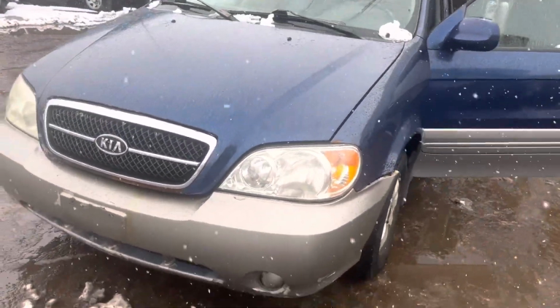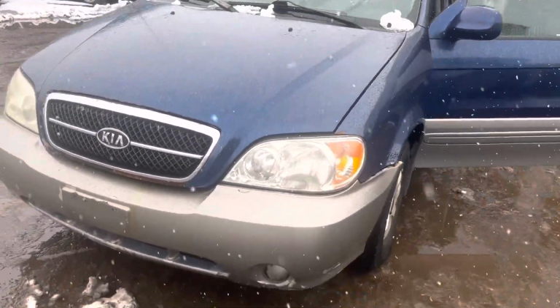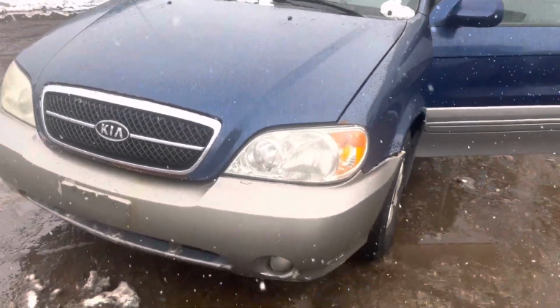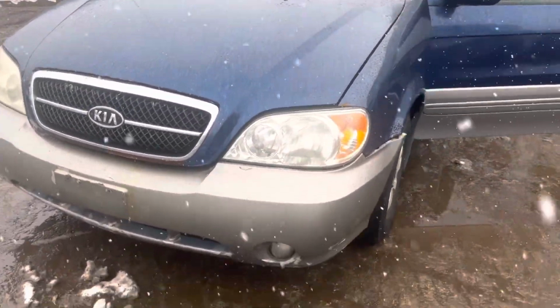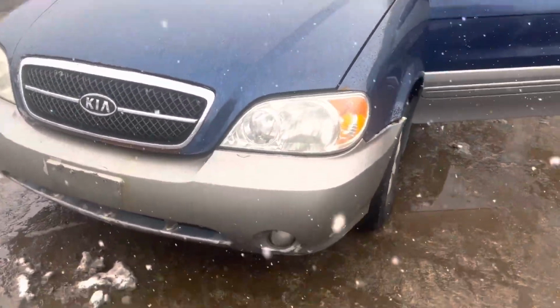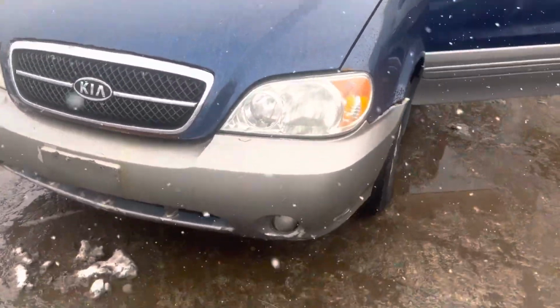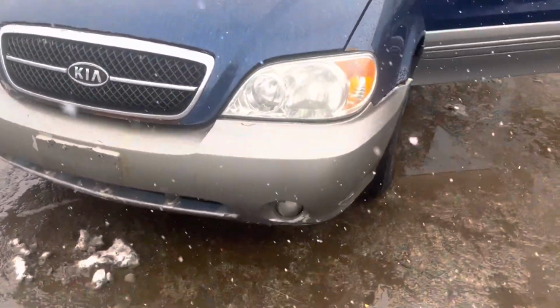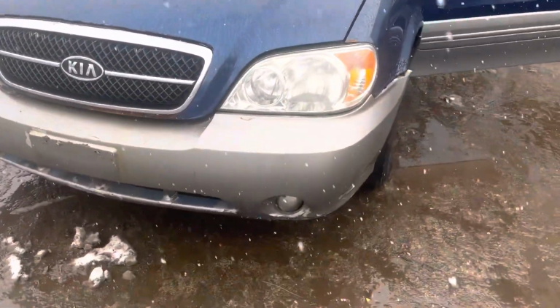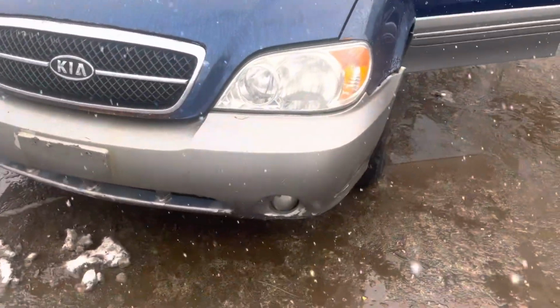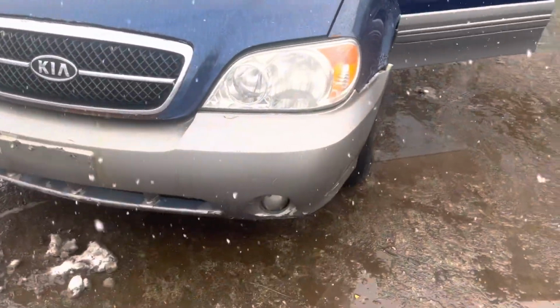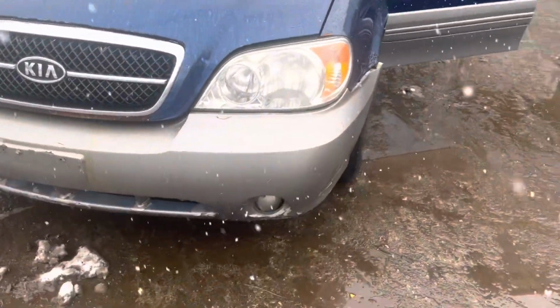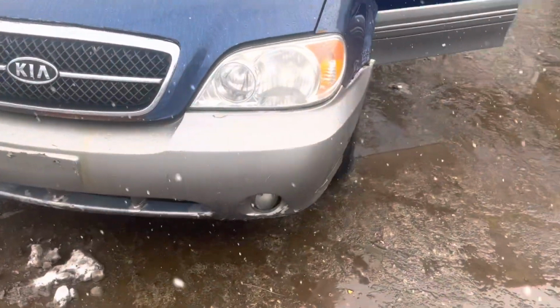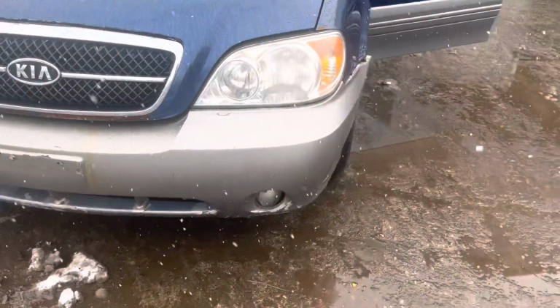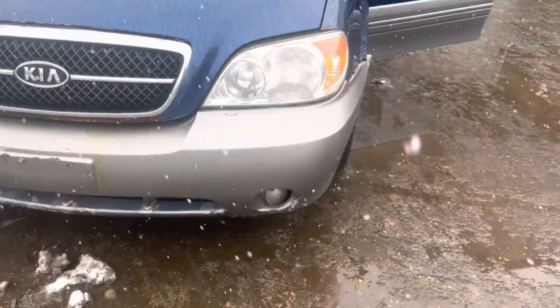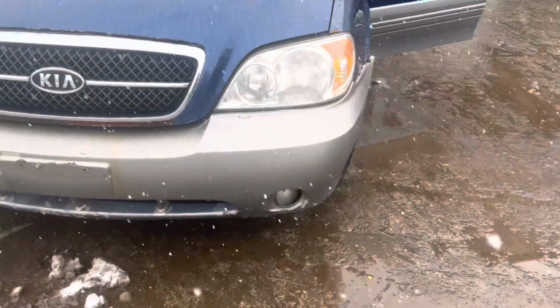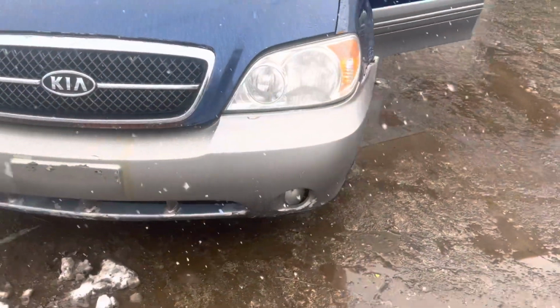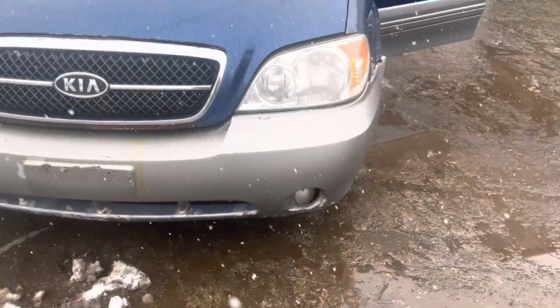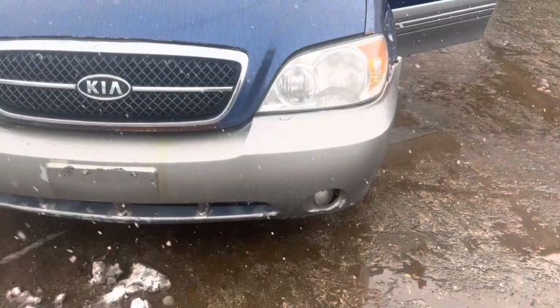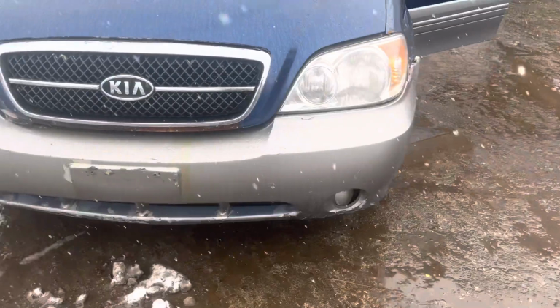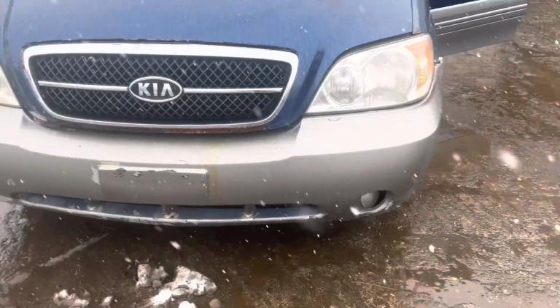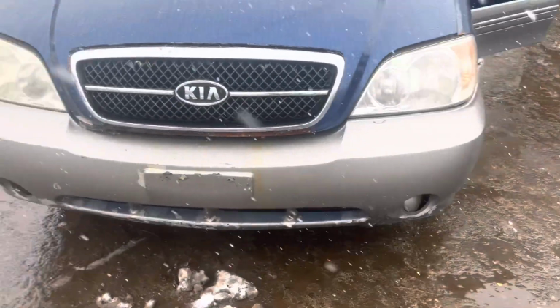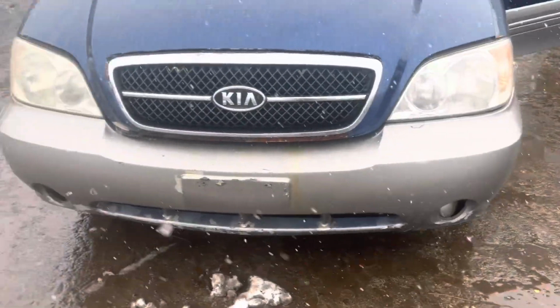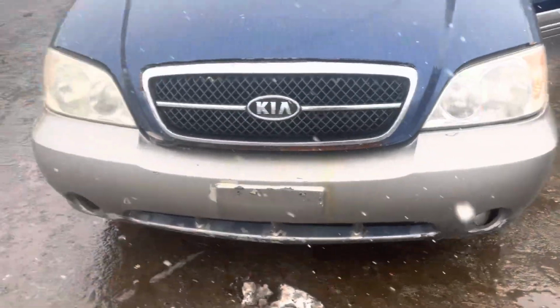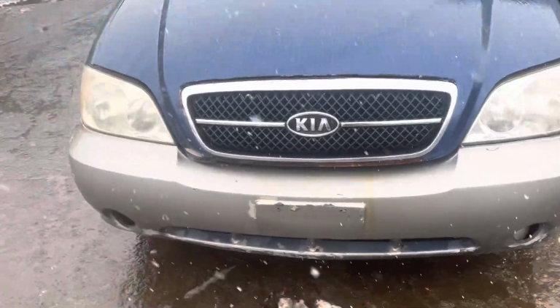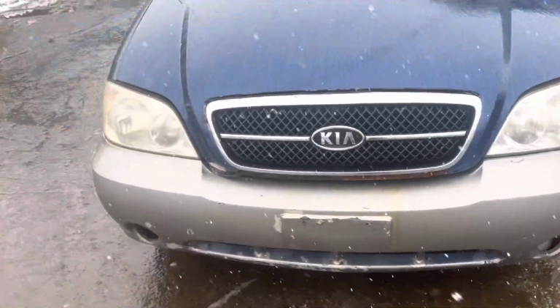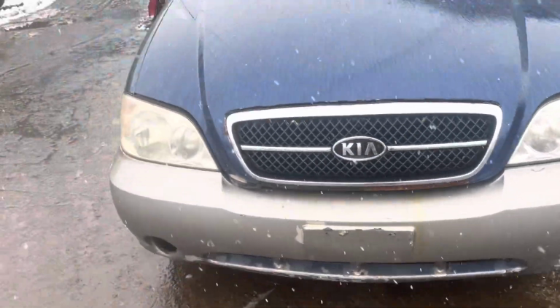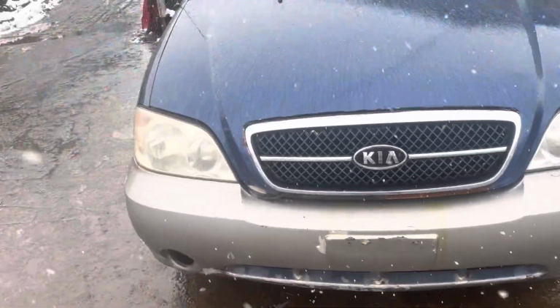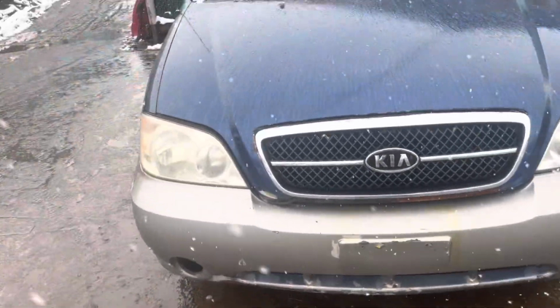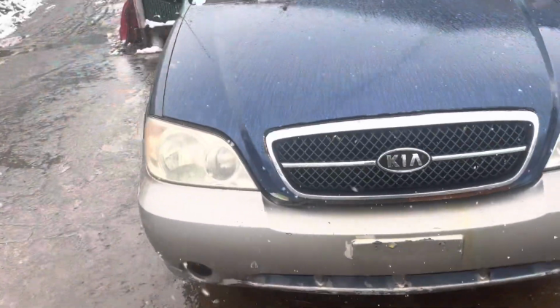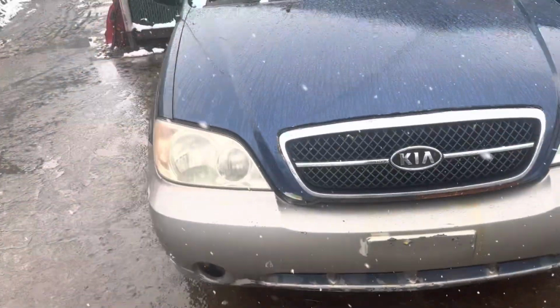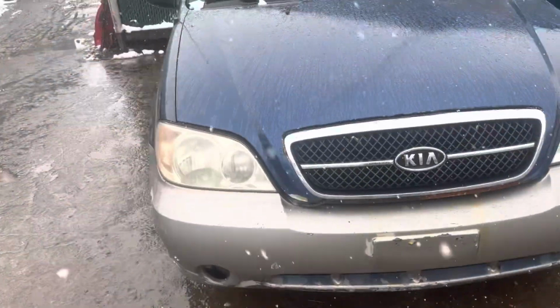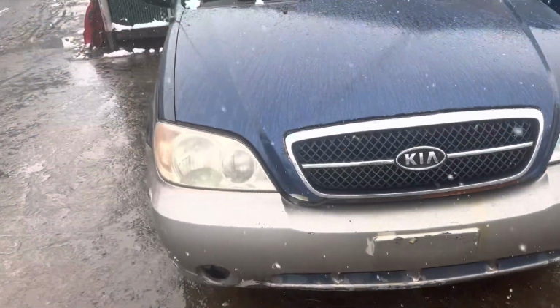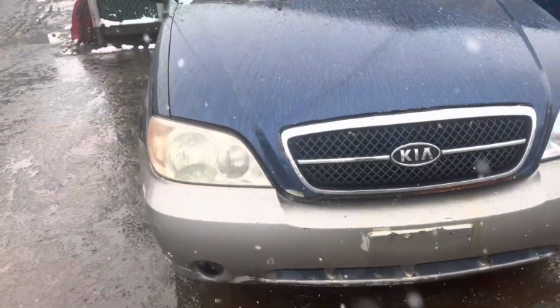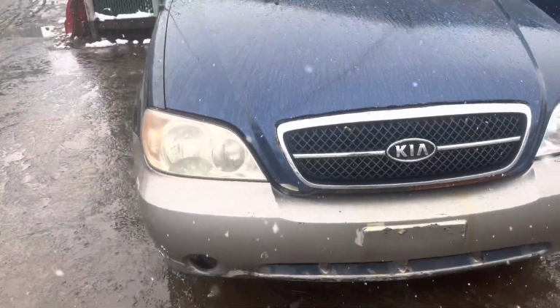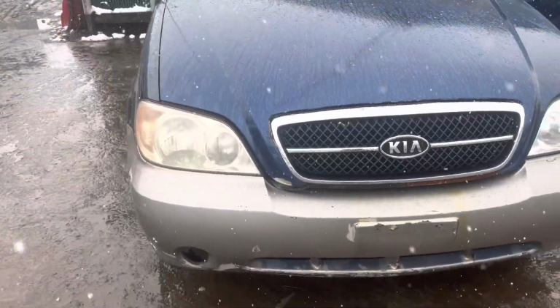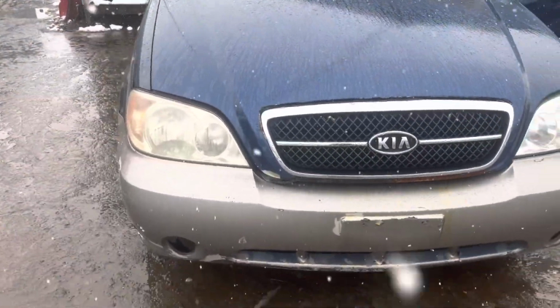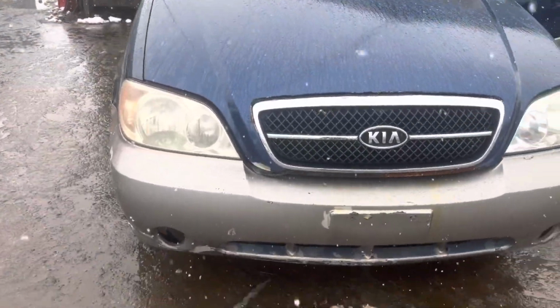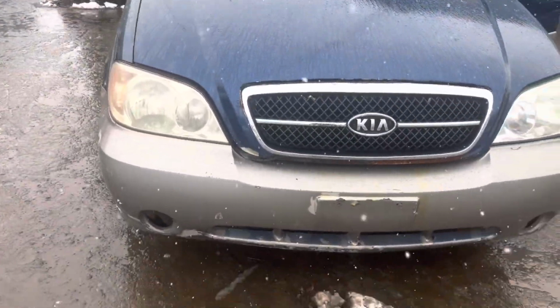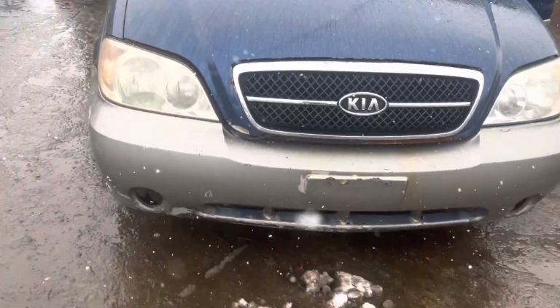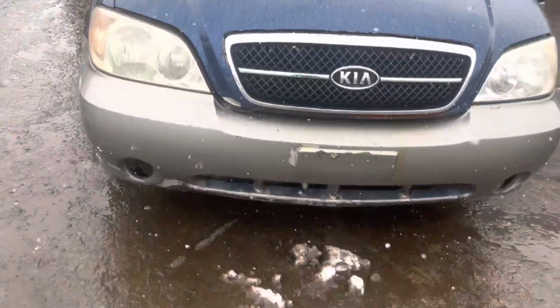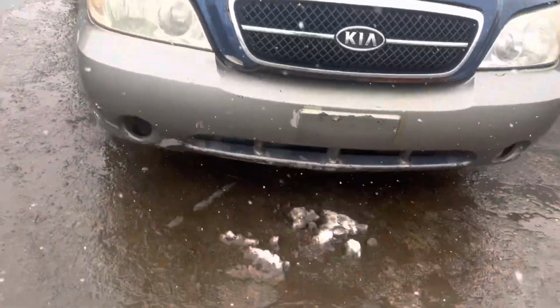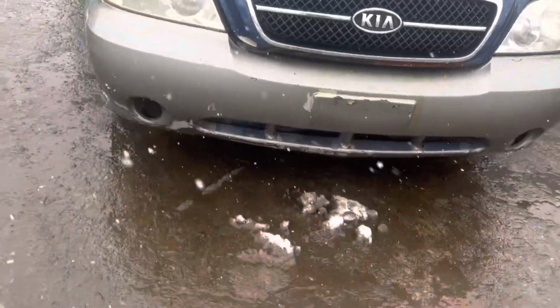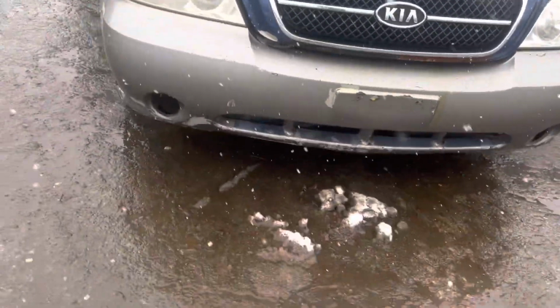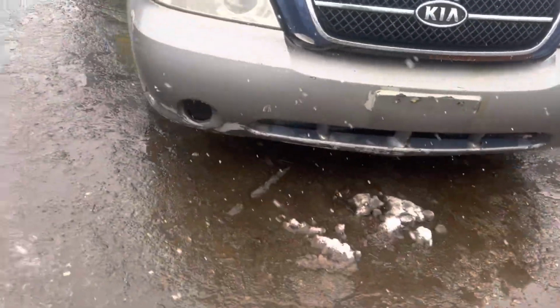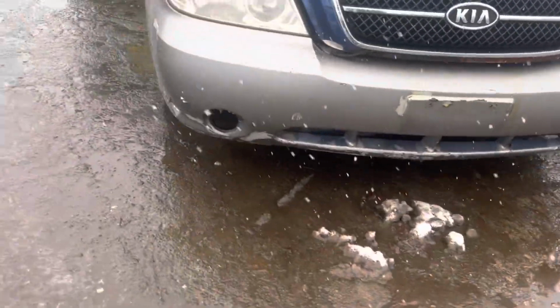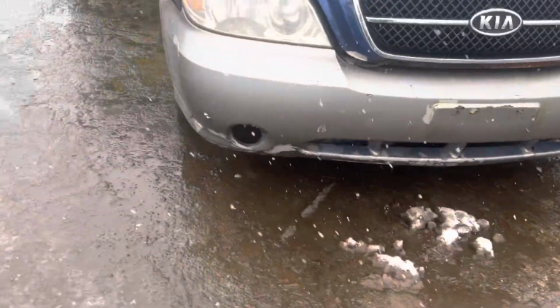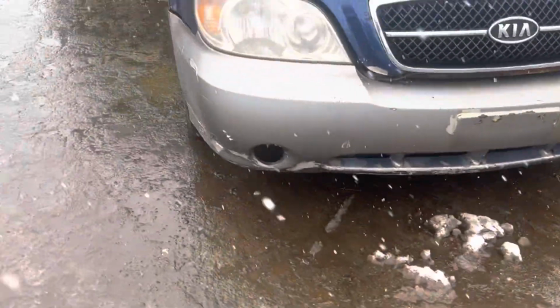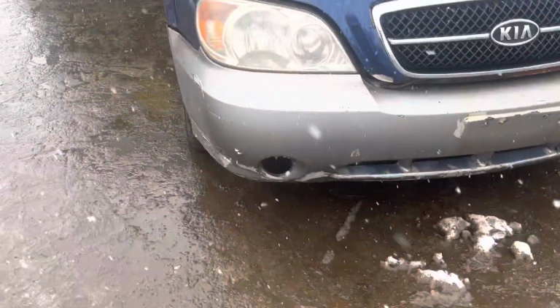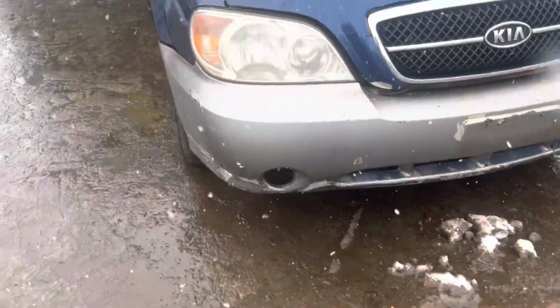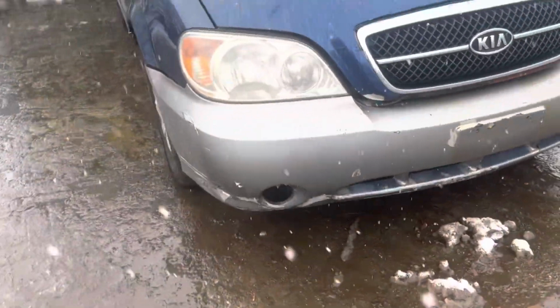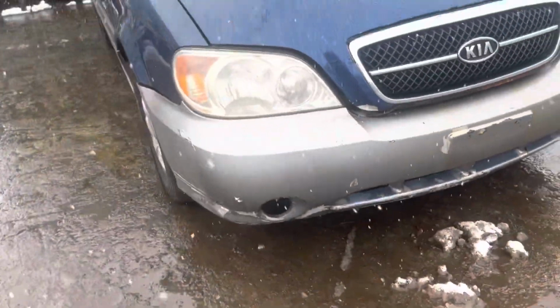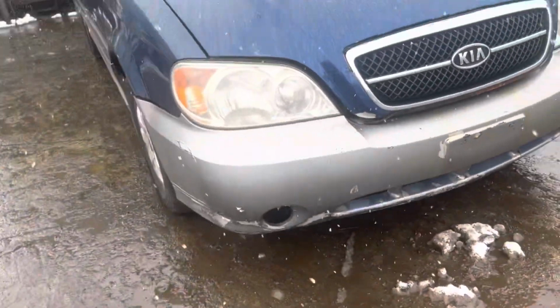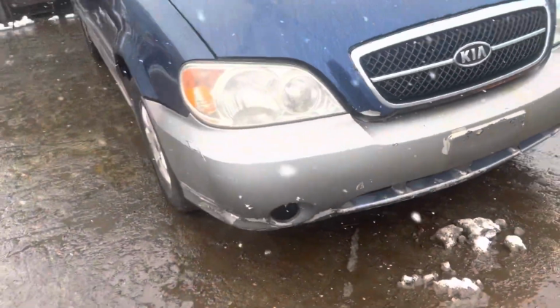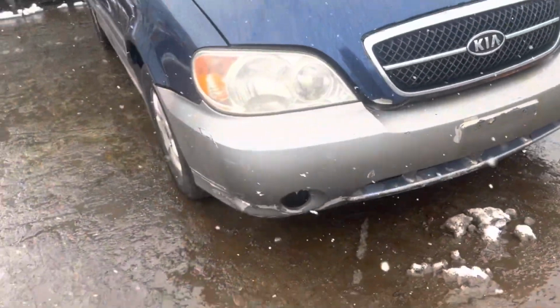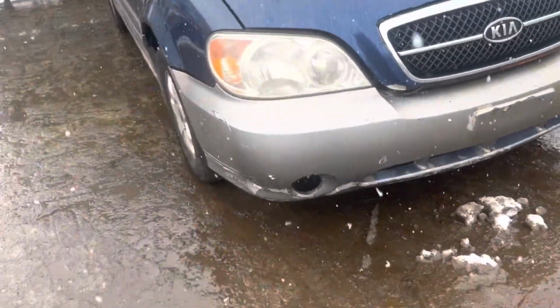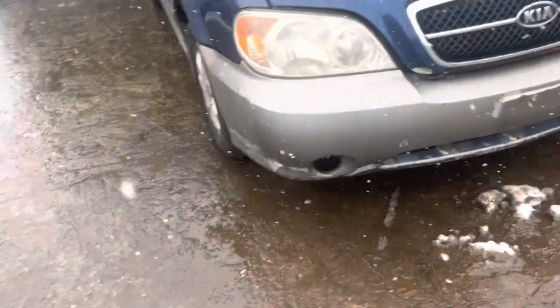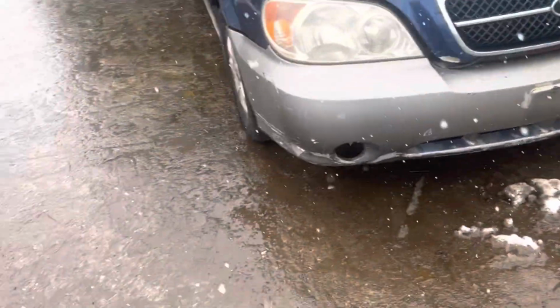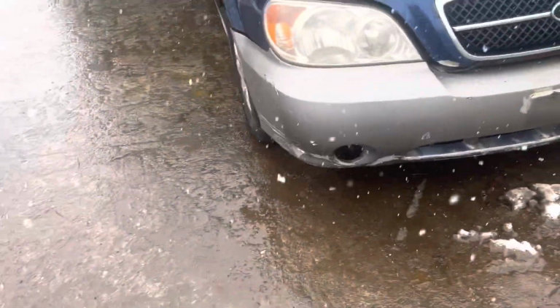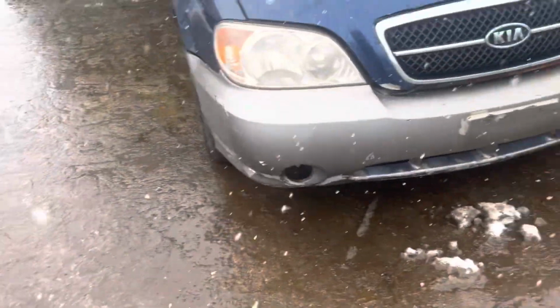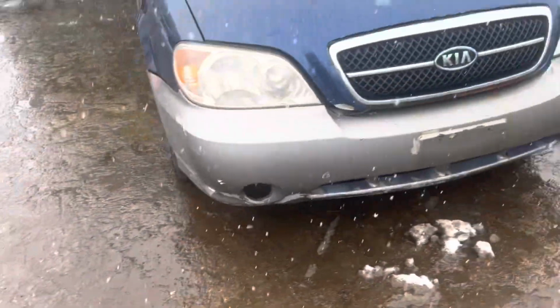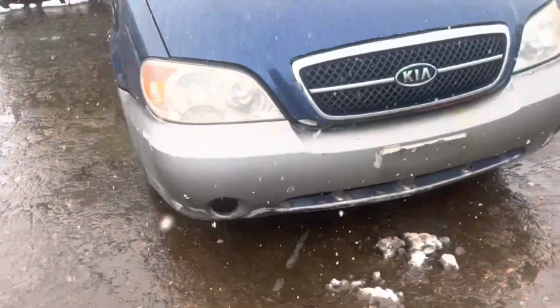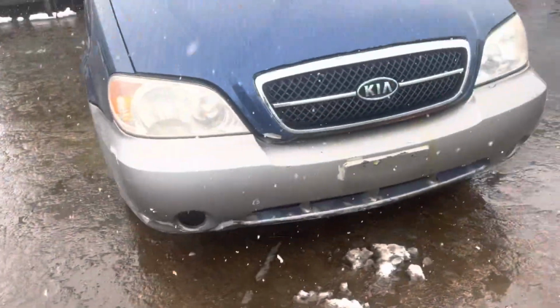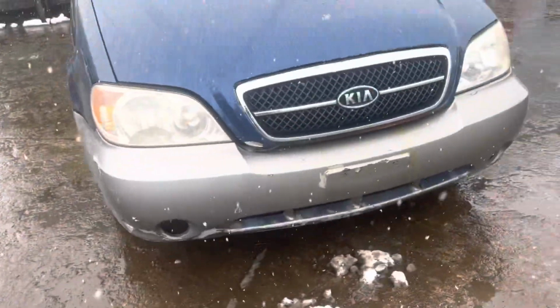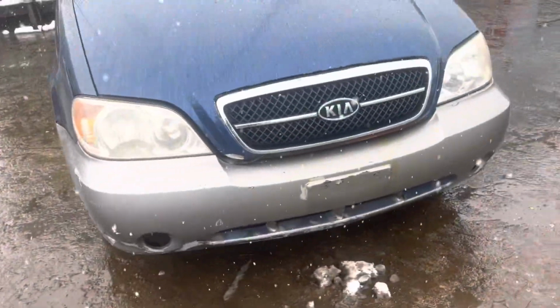Headlights, front bumper — they're good. Starting to chip on the bumper though.